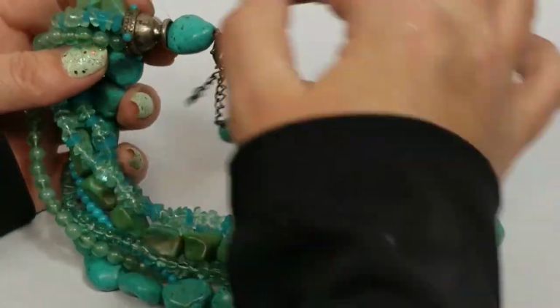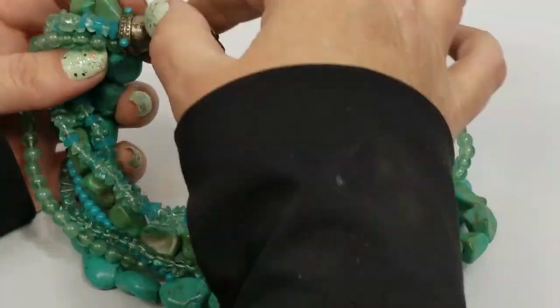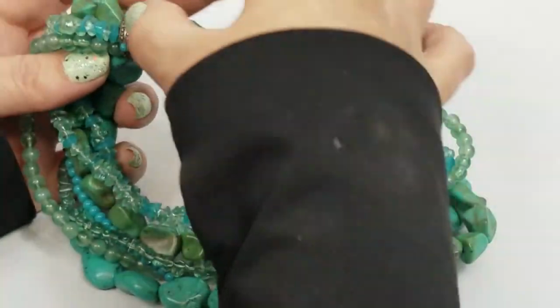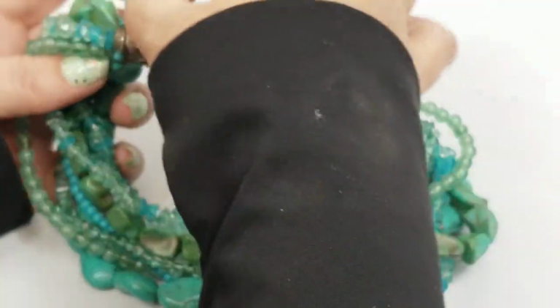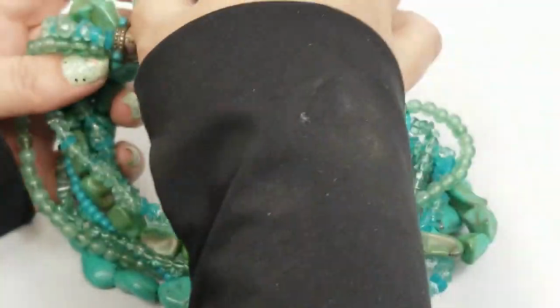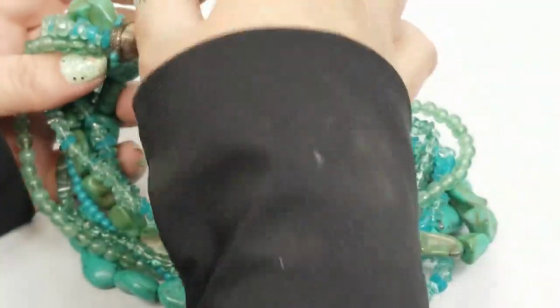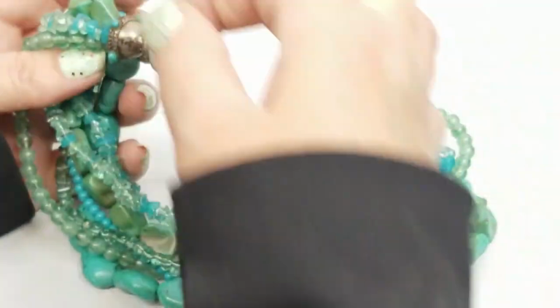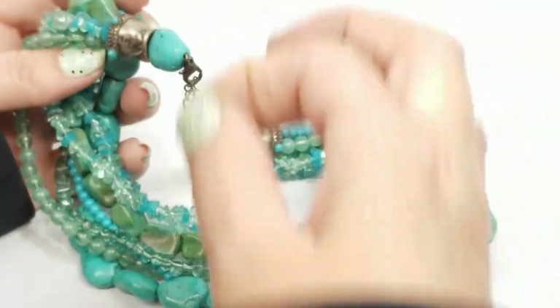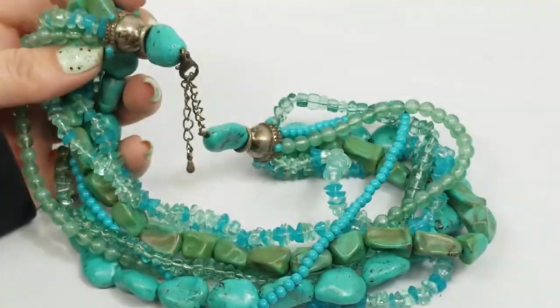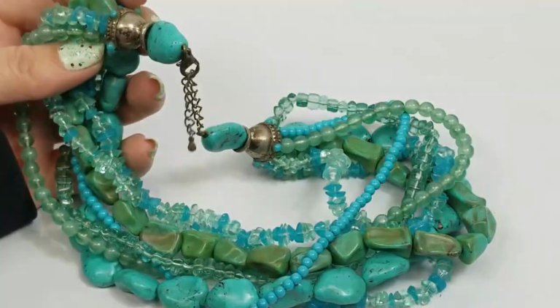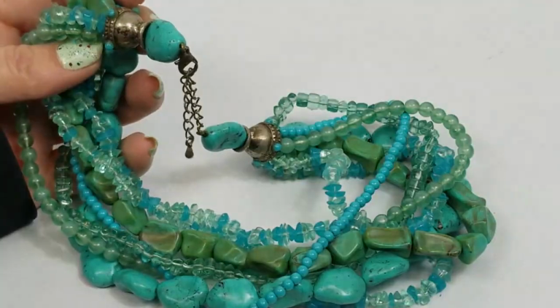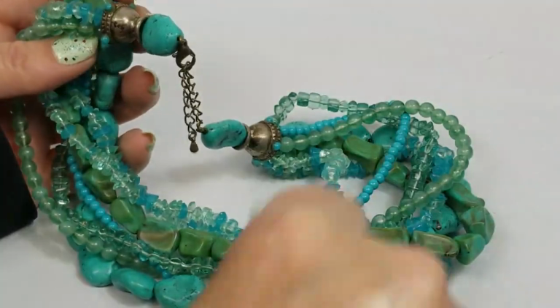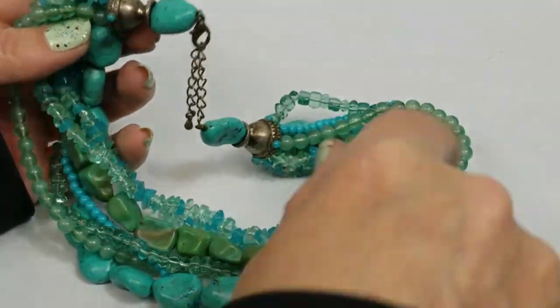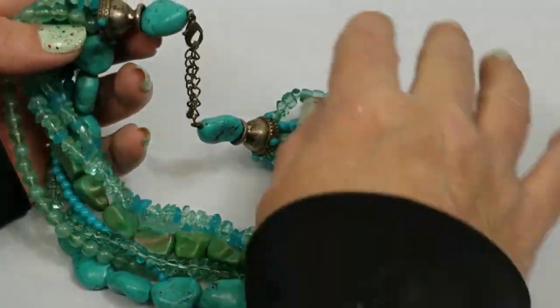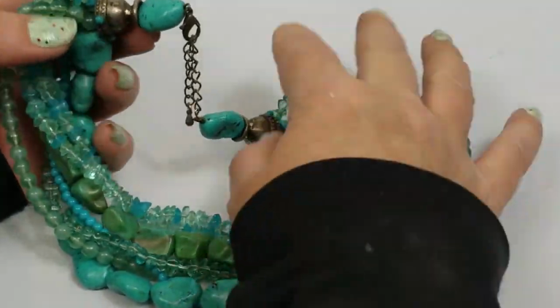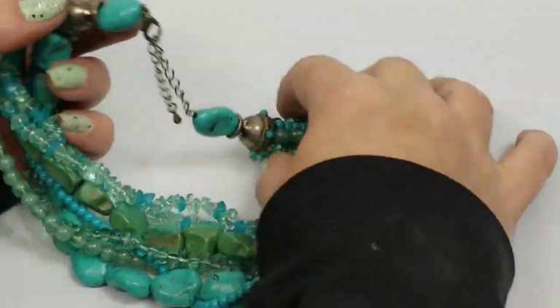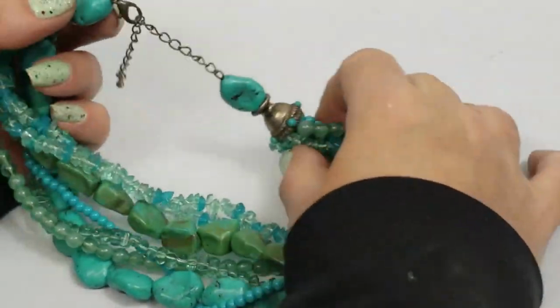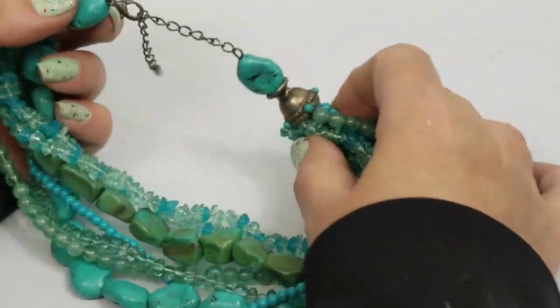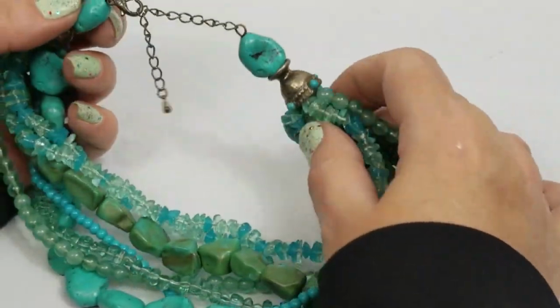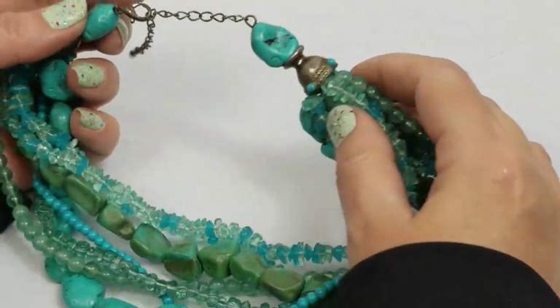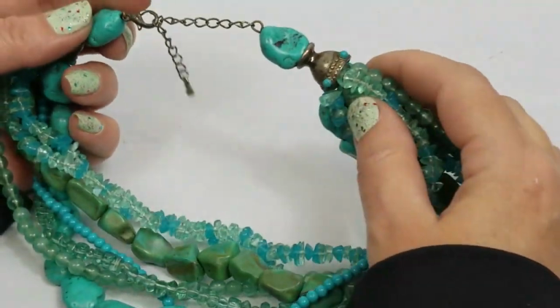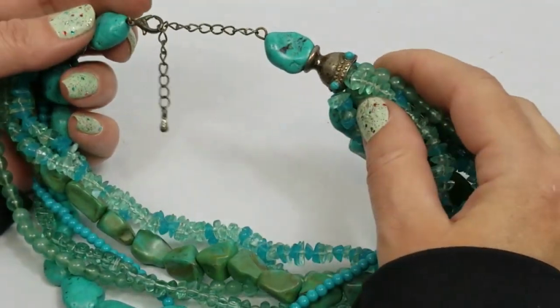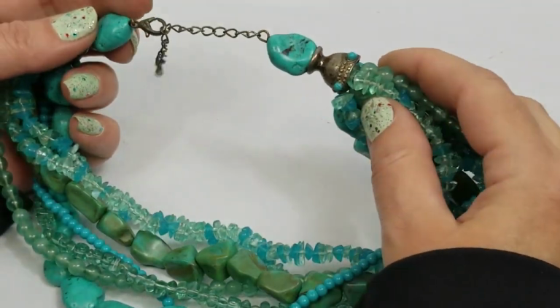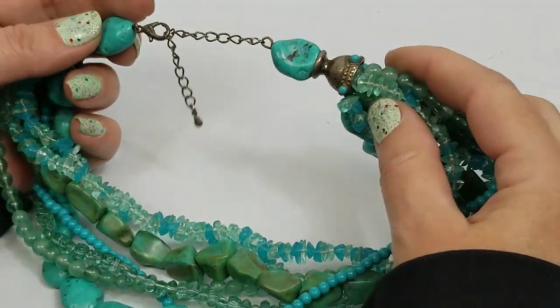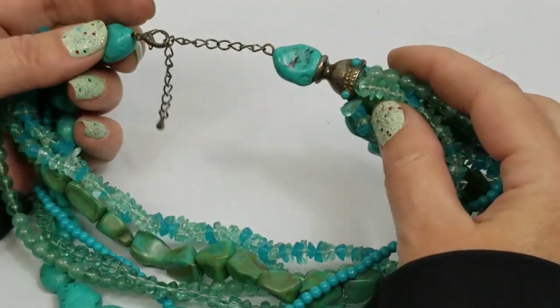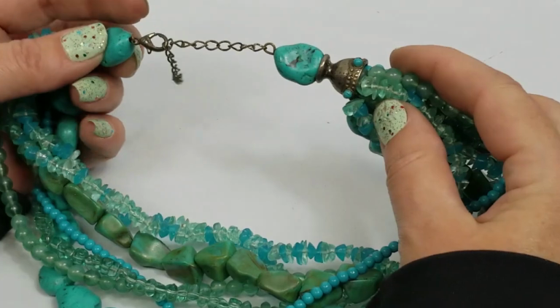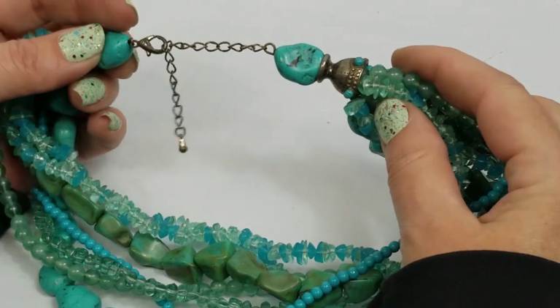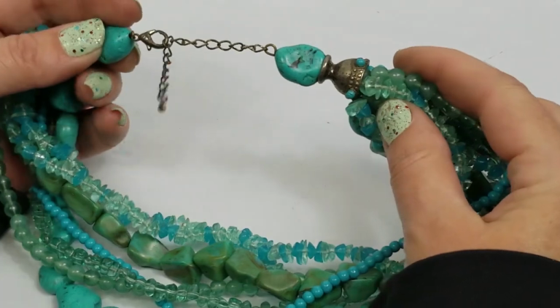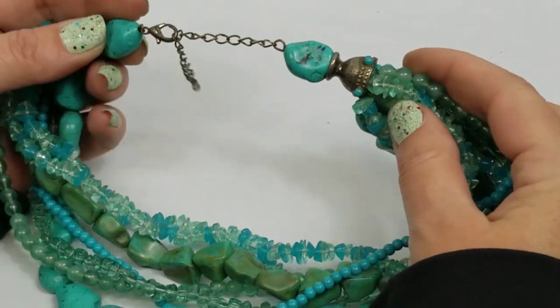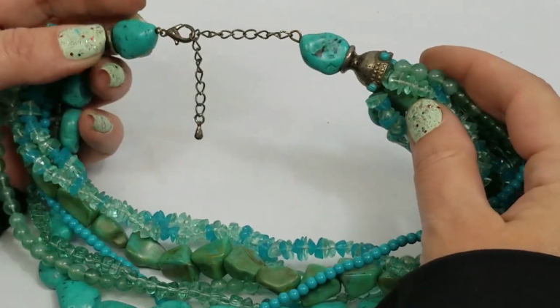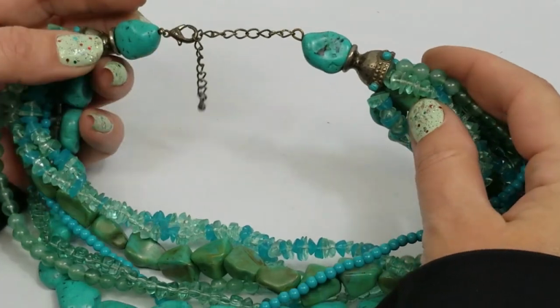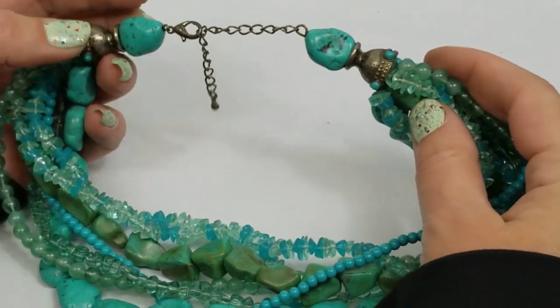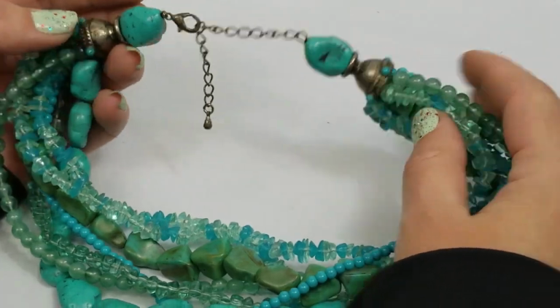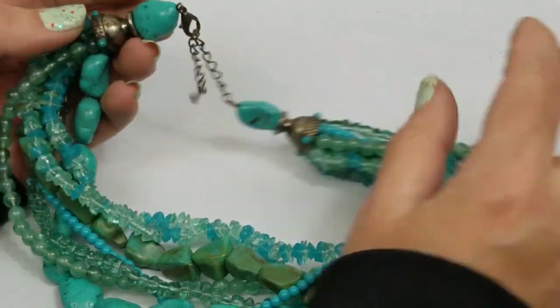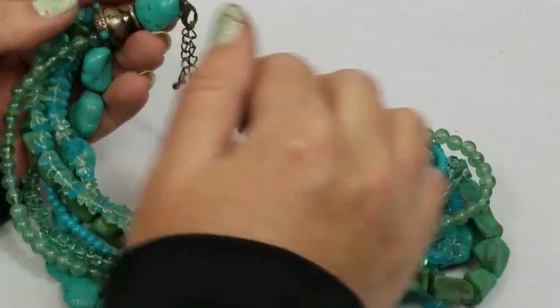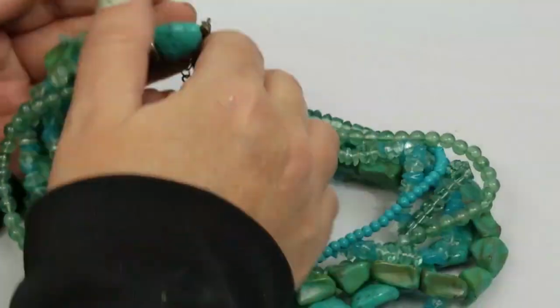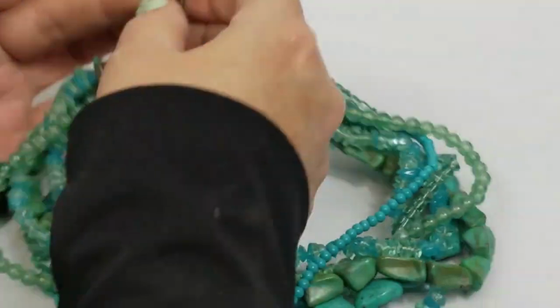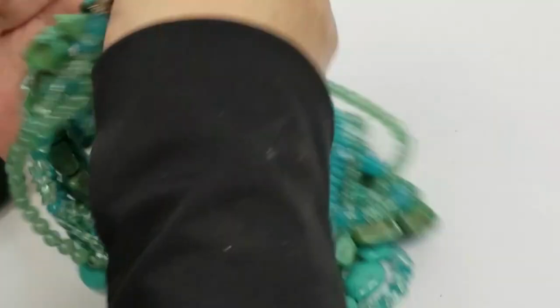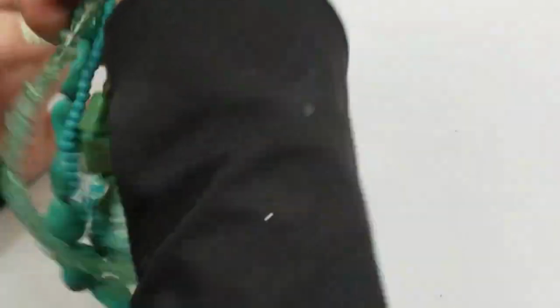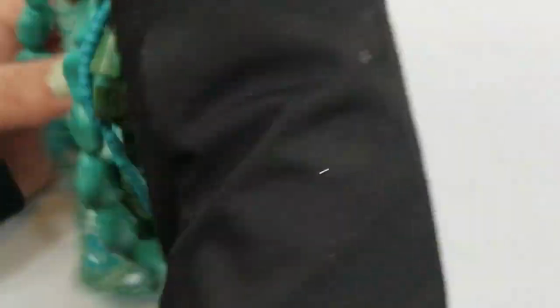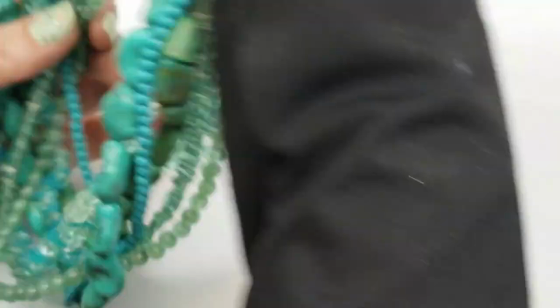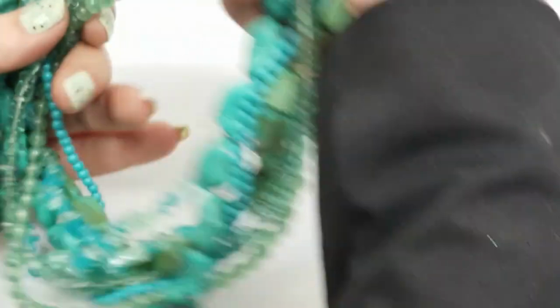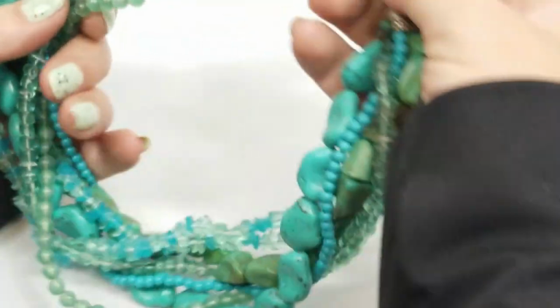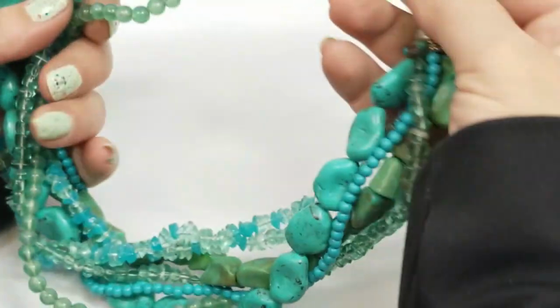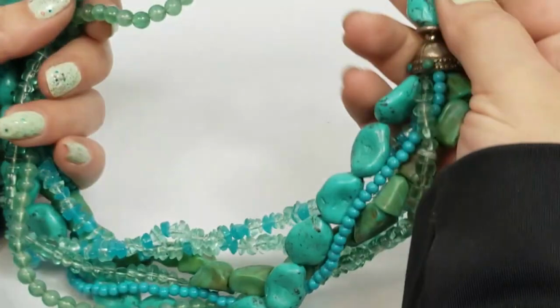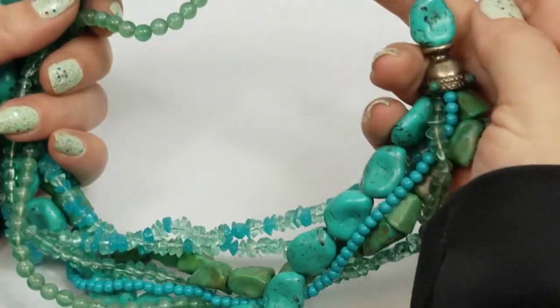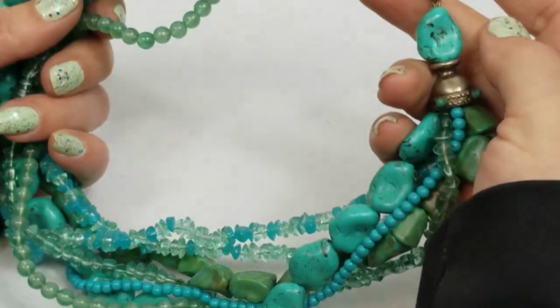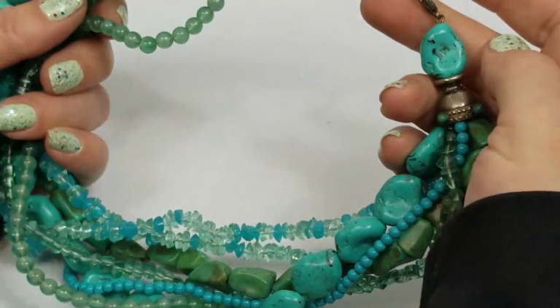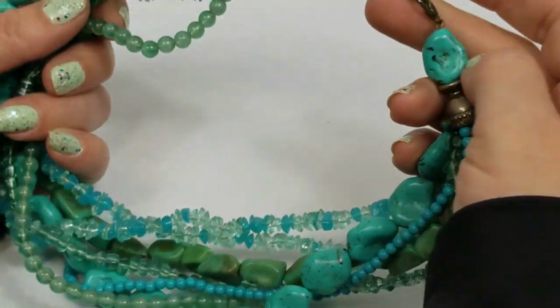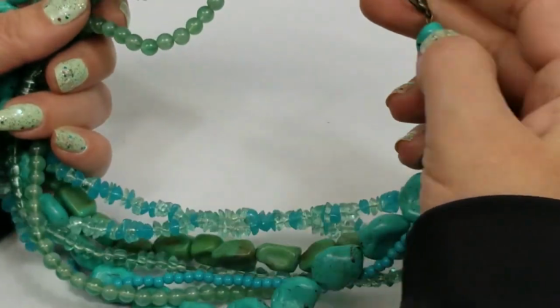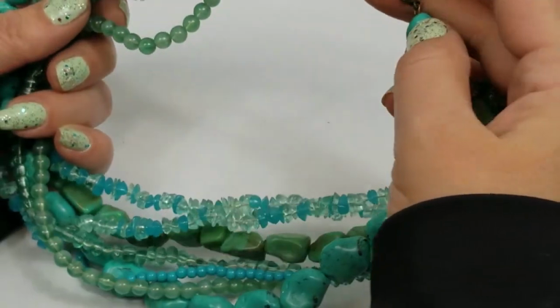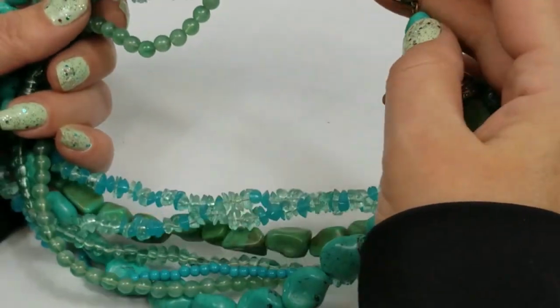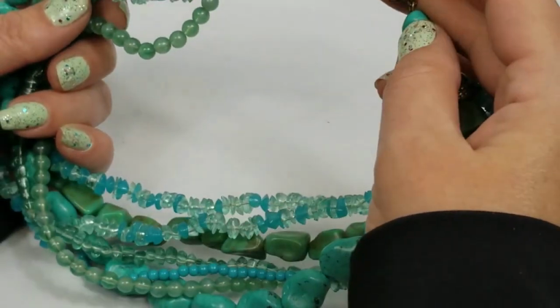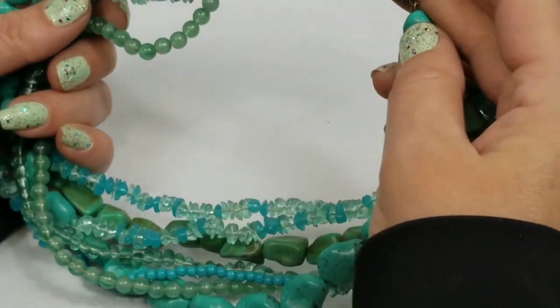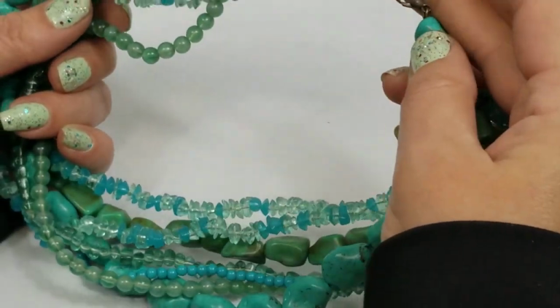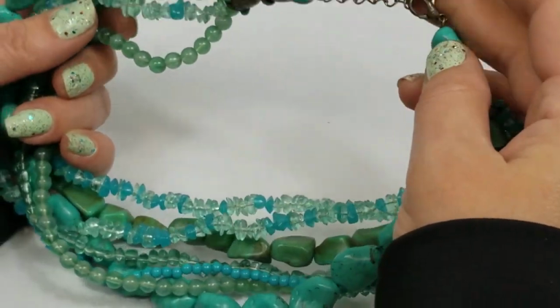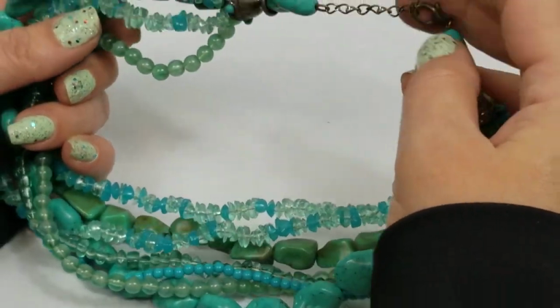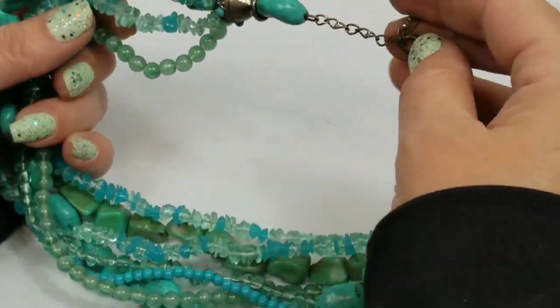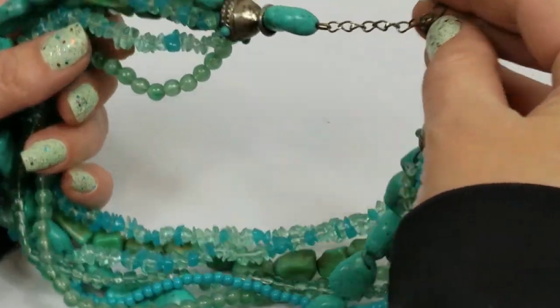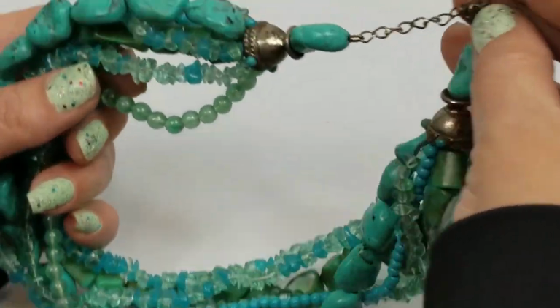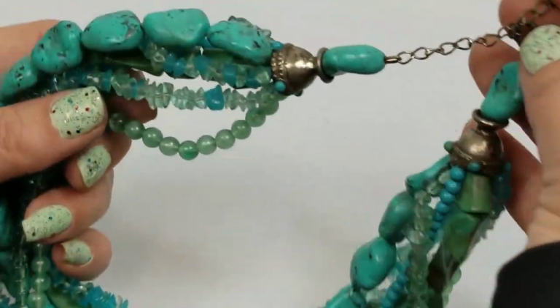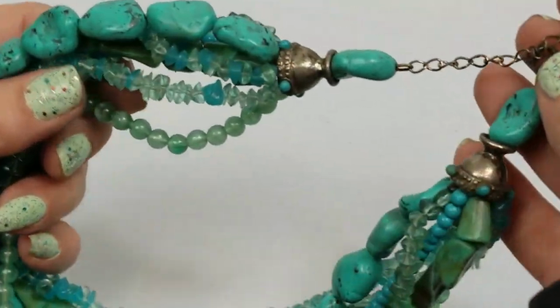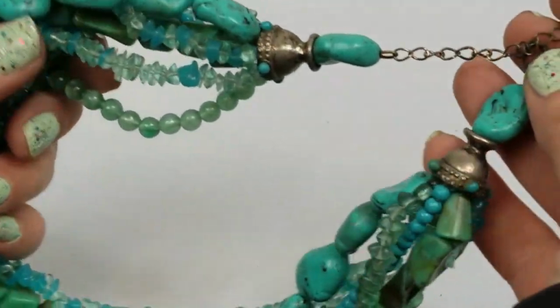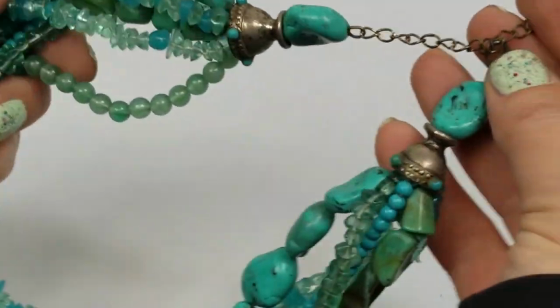That looks like the other one I saw. I can't tell - I'm just going to put this in craft, it's really dirty.